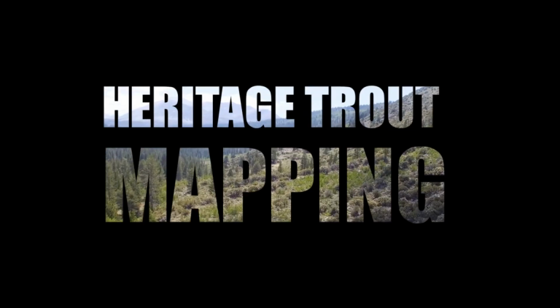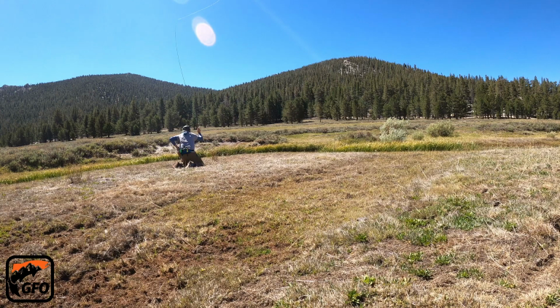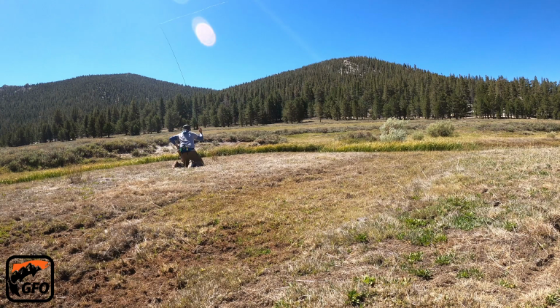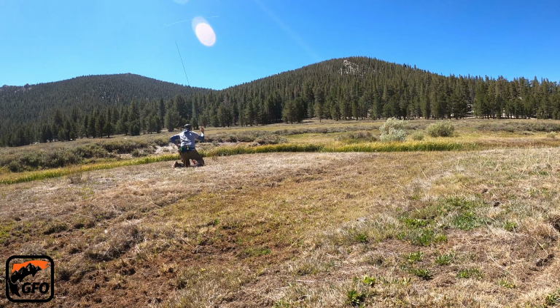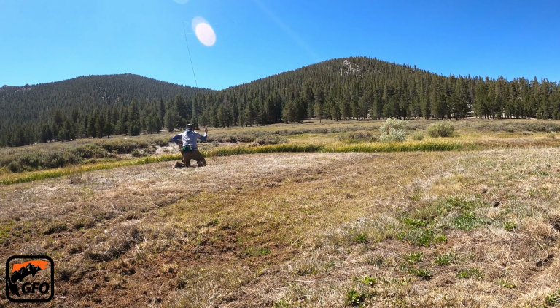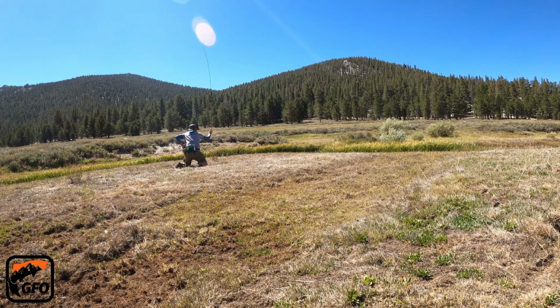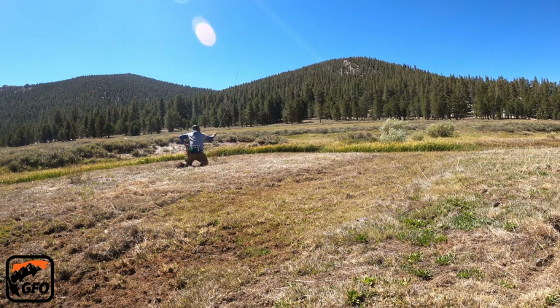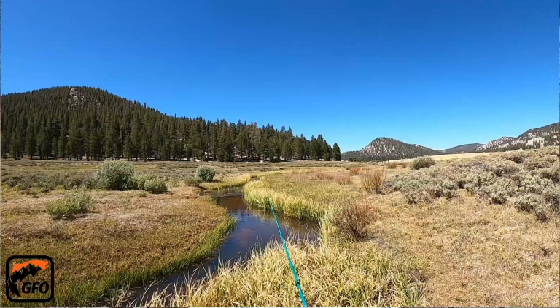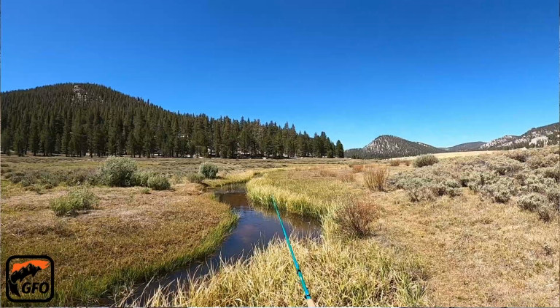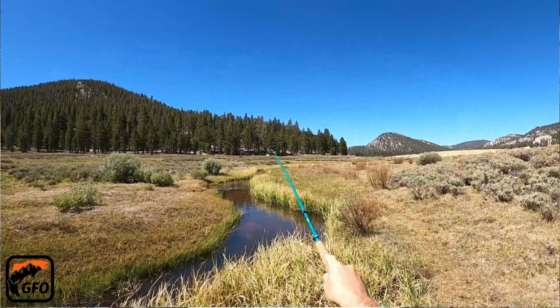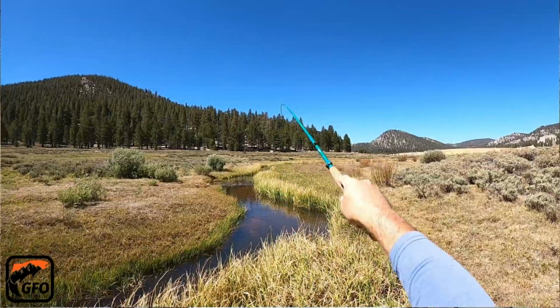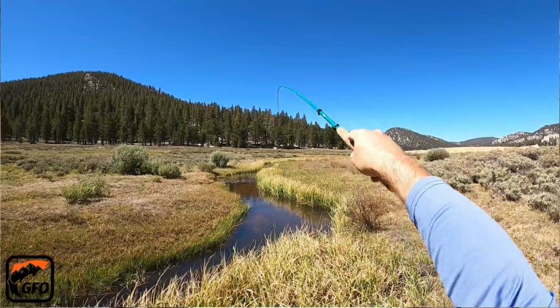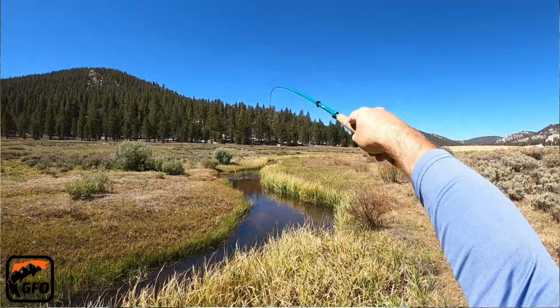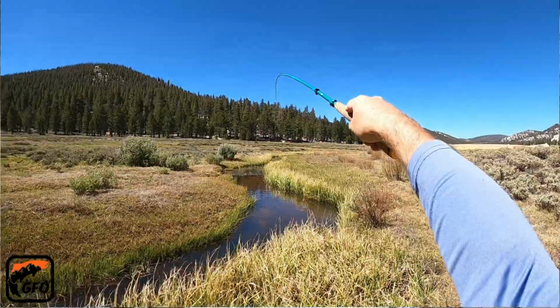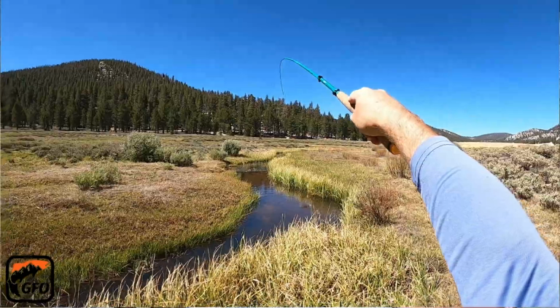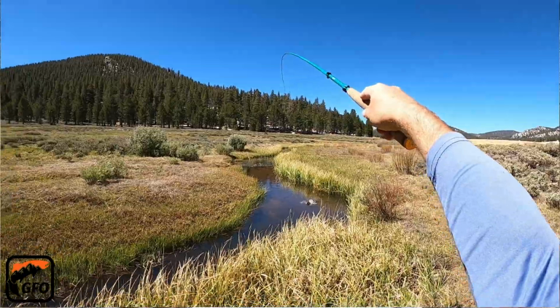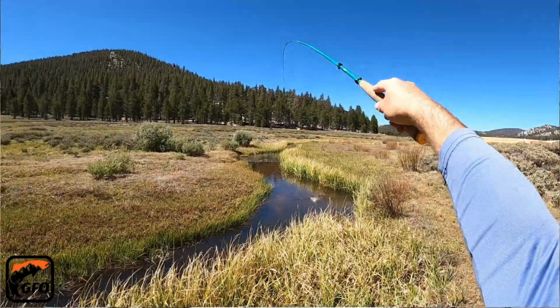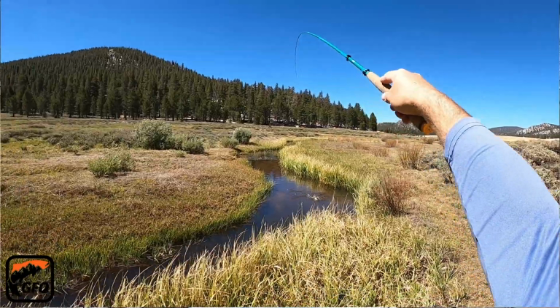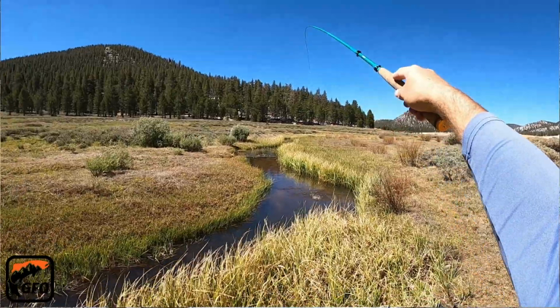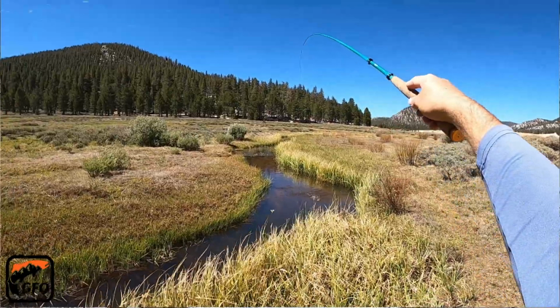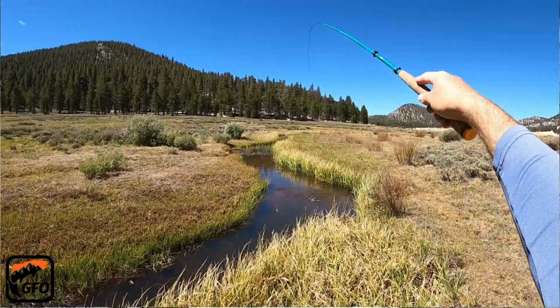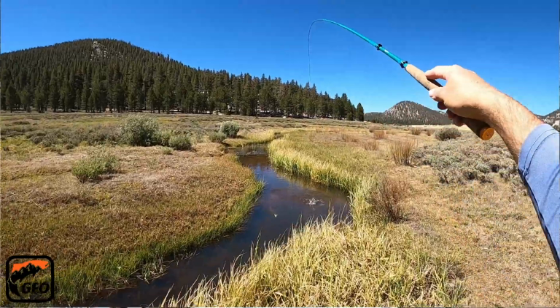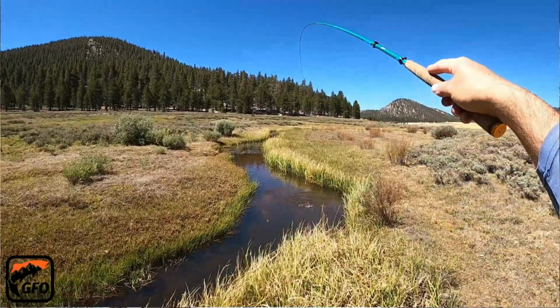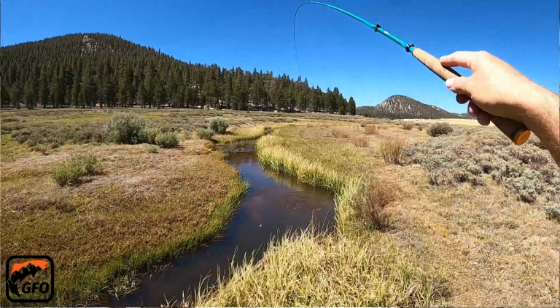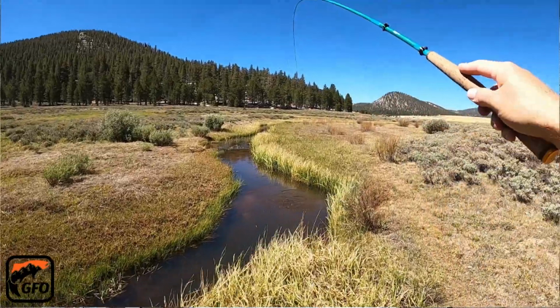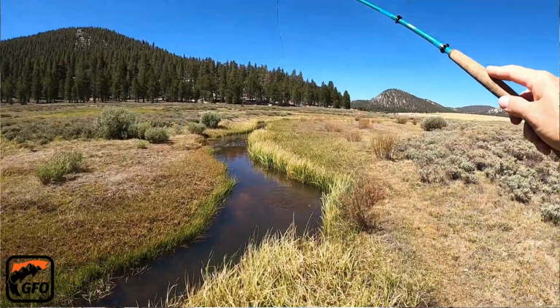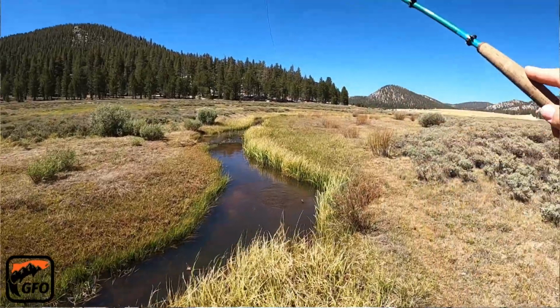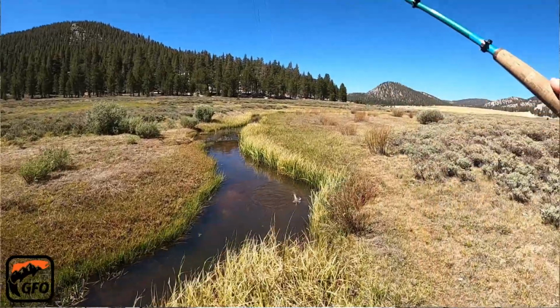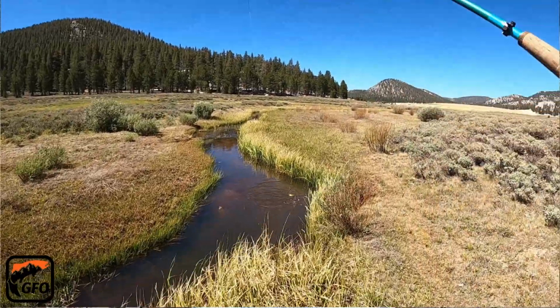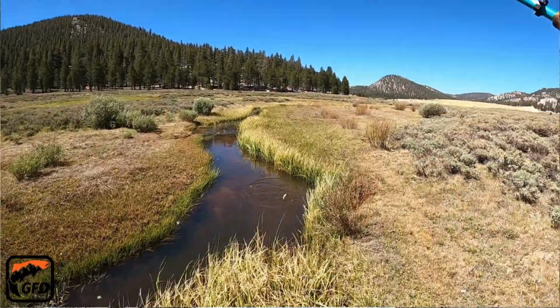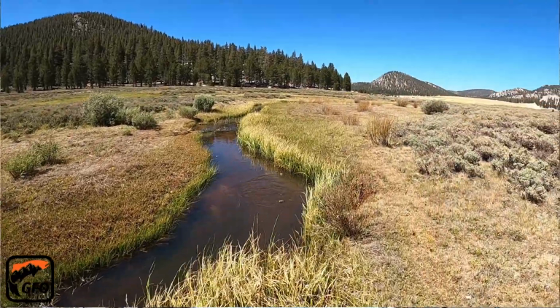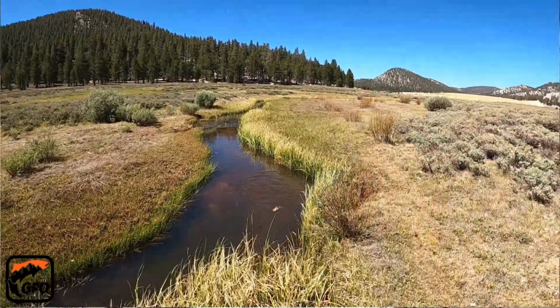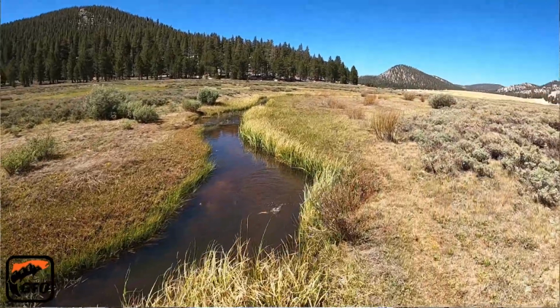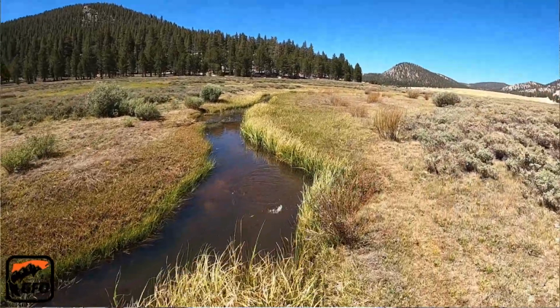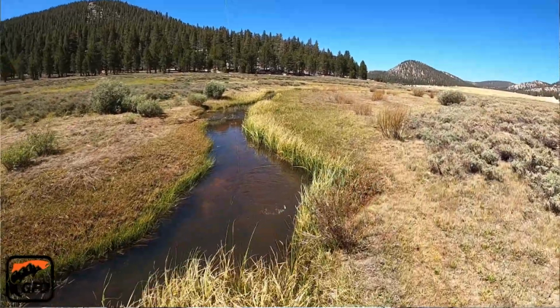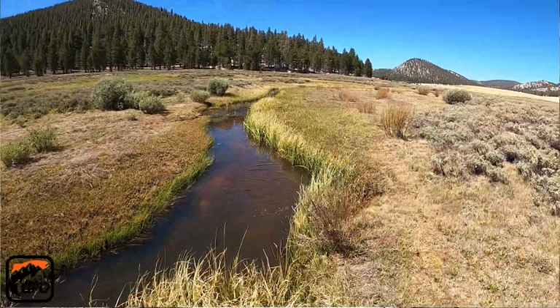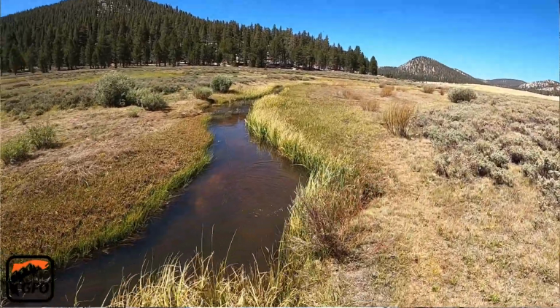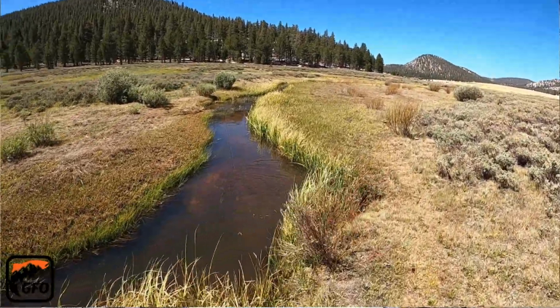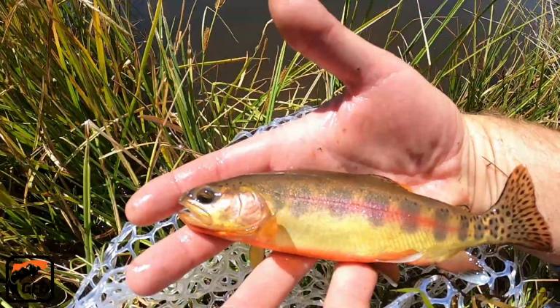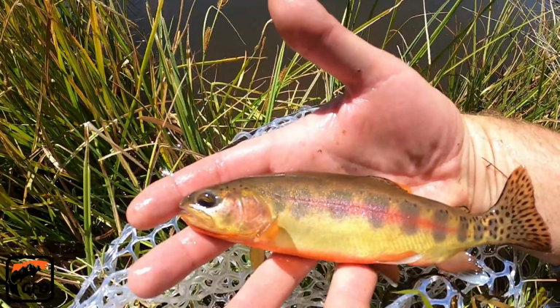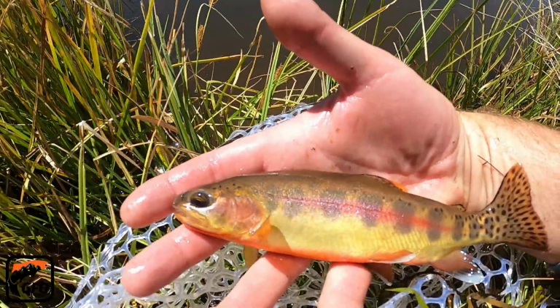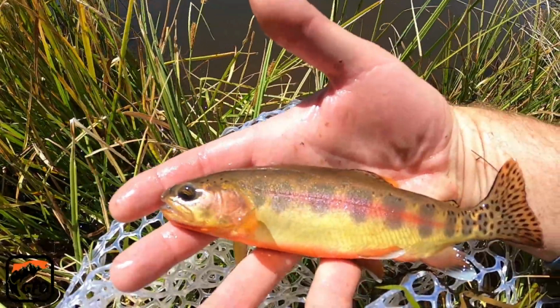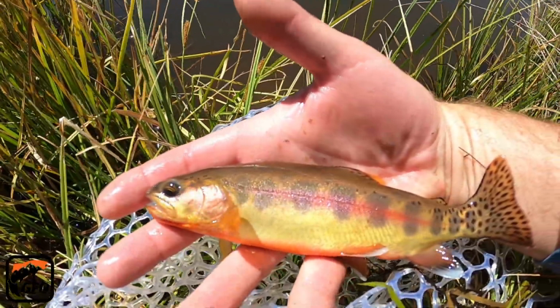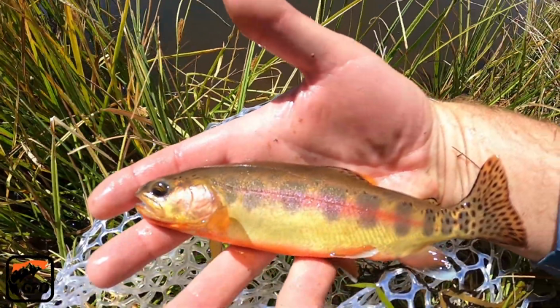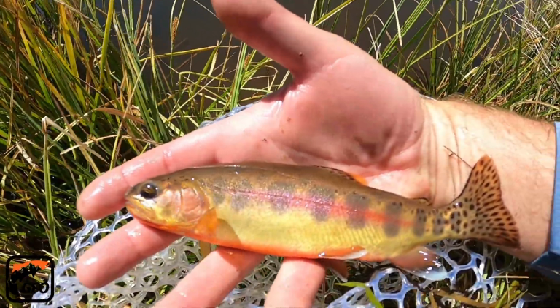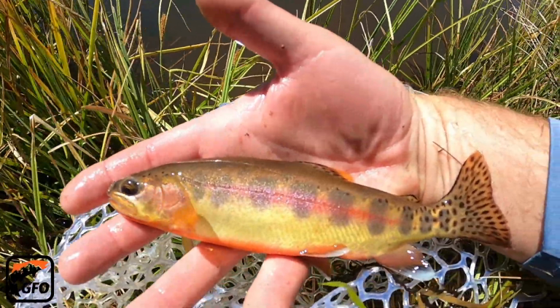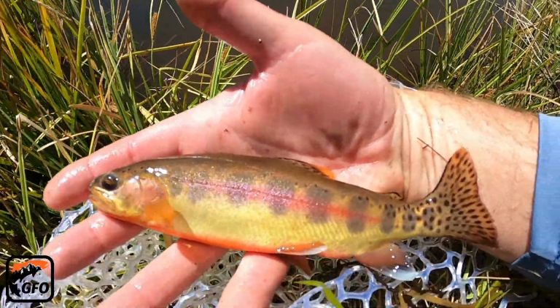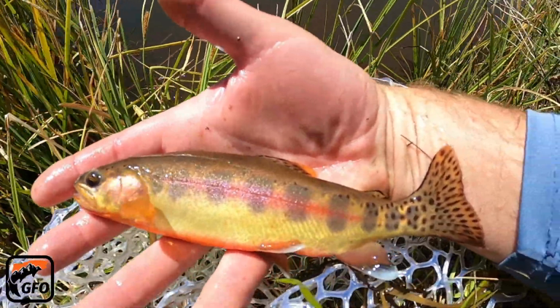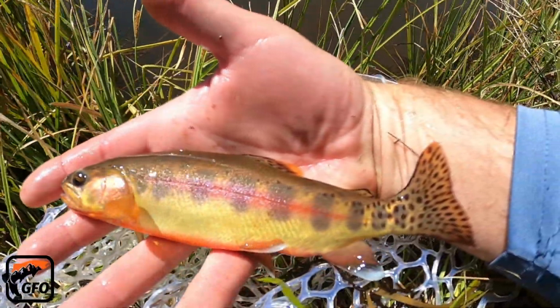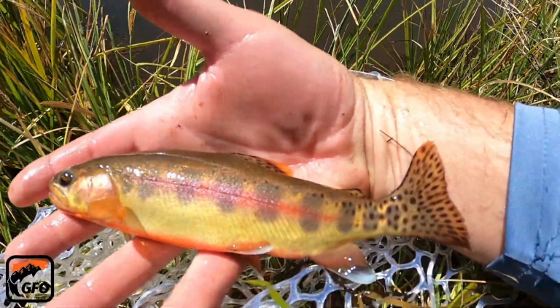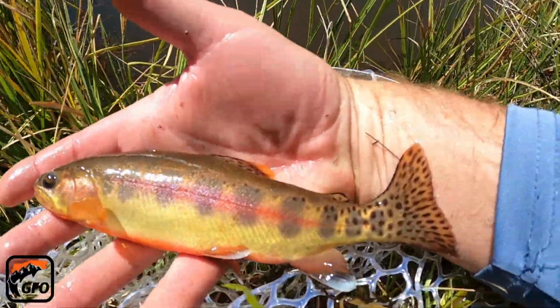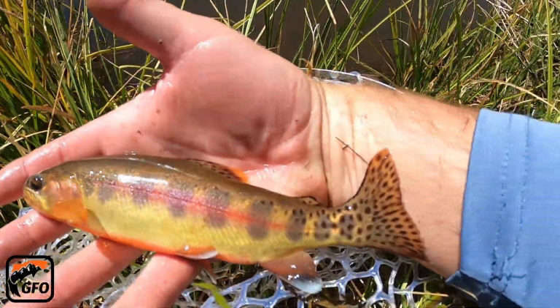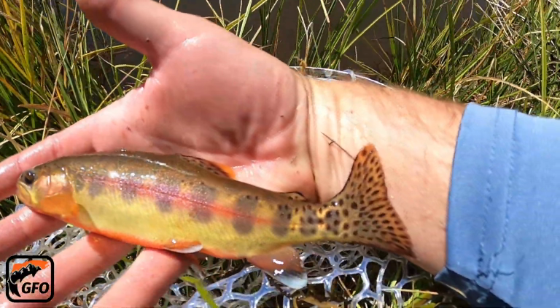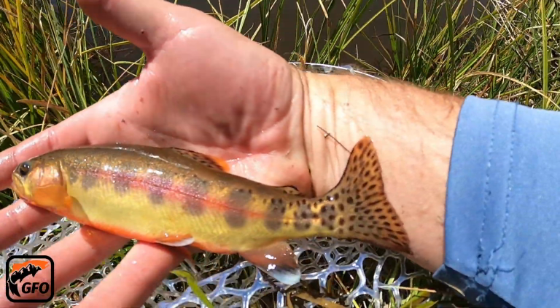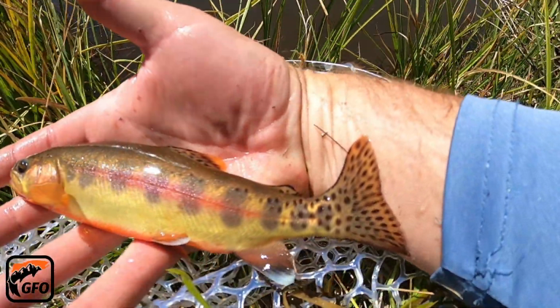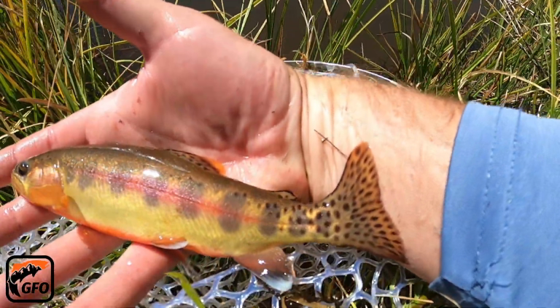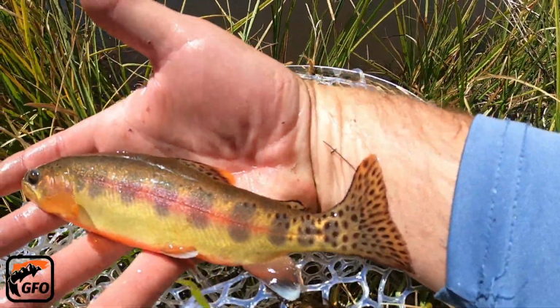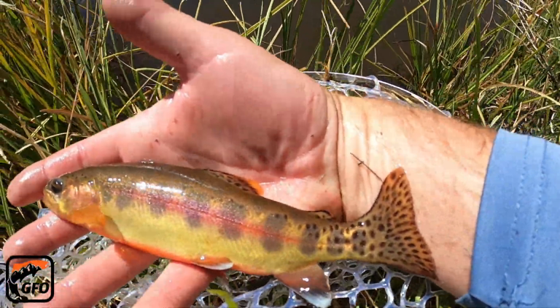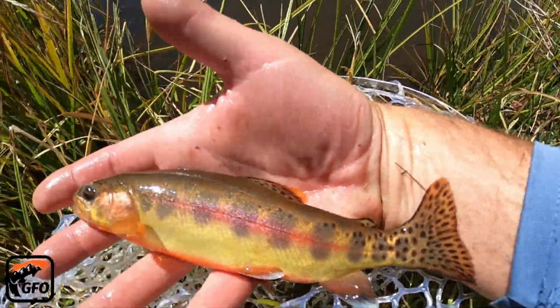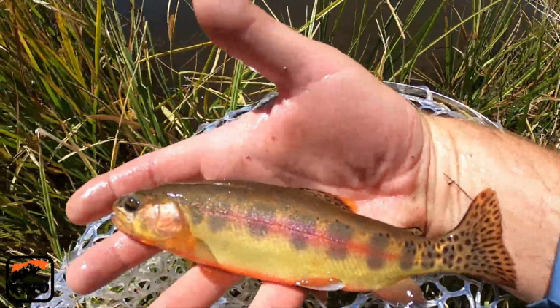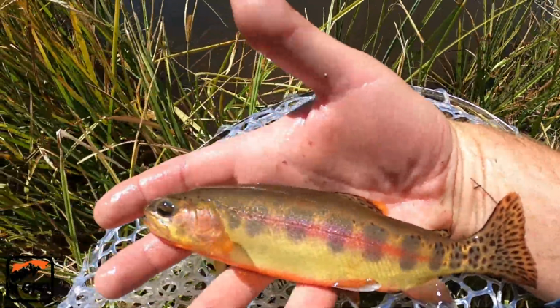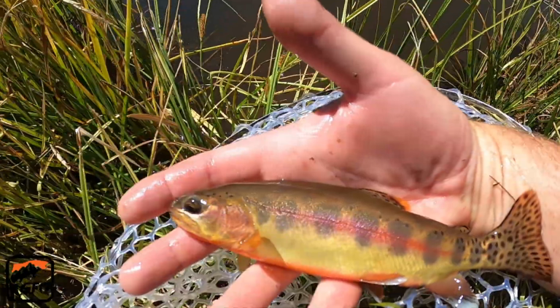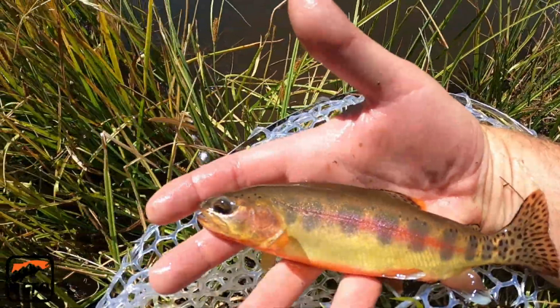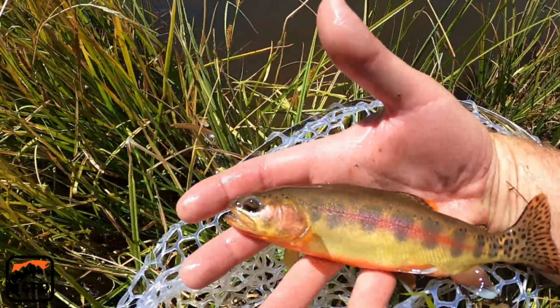Heritage Trout Mapping Episodes. In these episodes, we chase down heritage trout populations and discuss the life history, evolution, and conservation of native trout species.